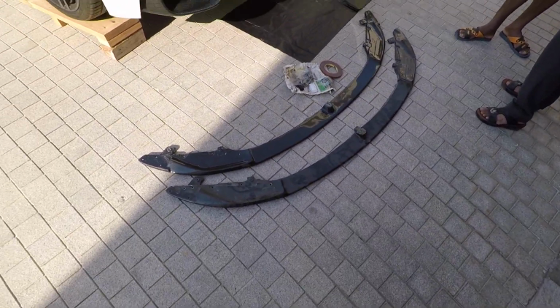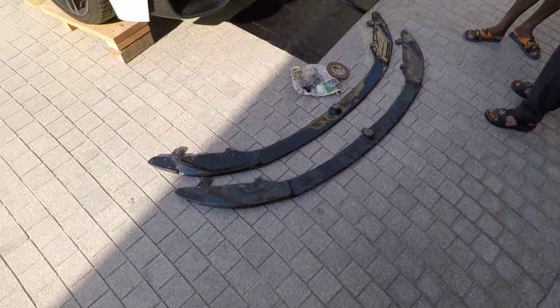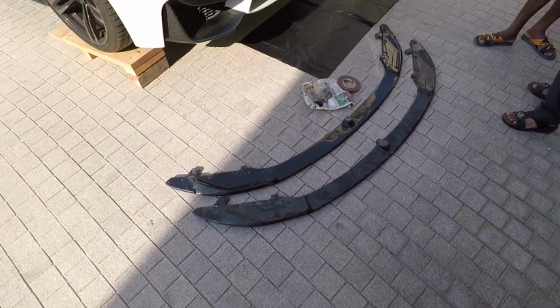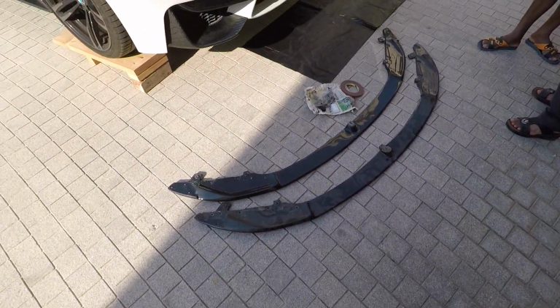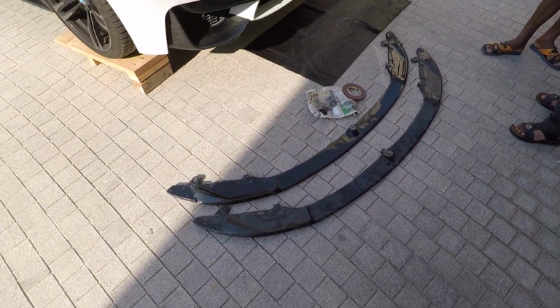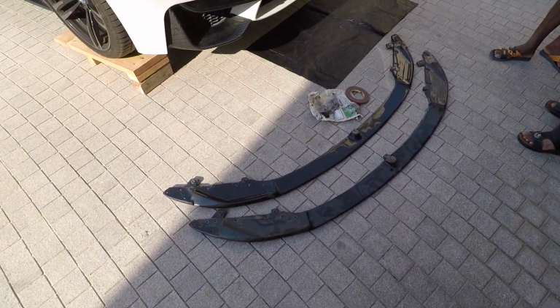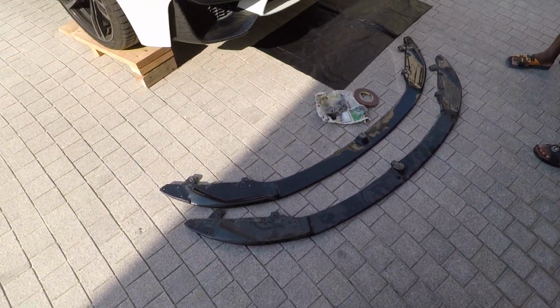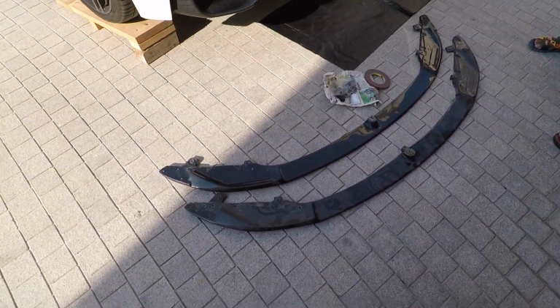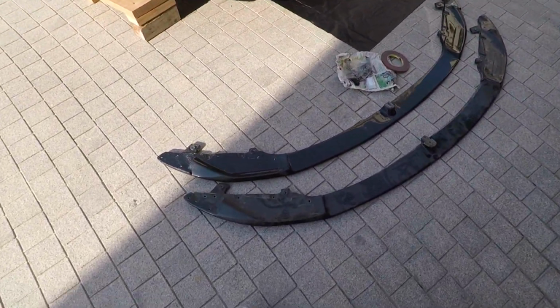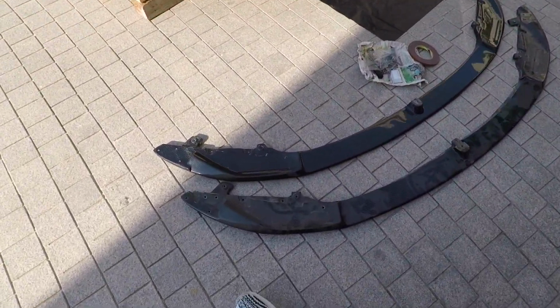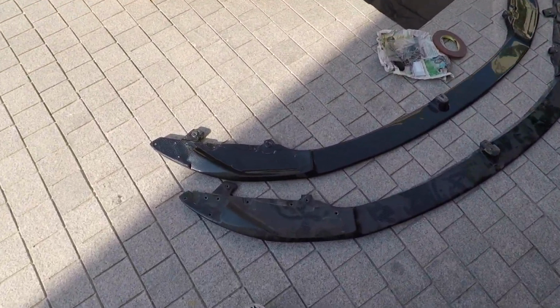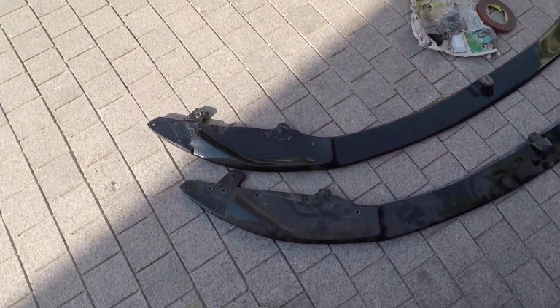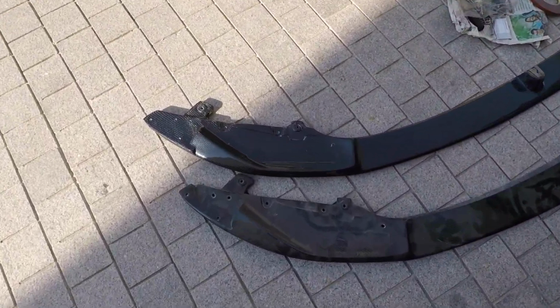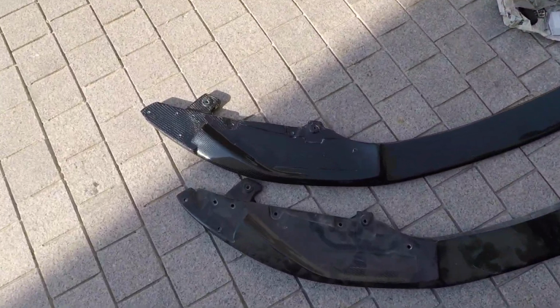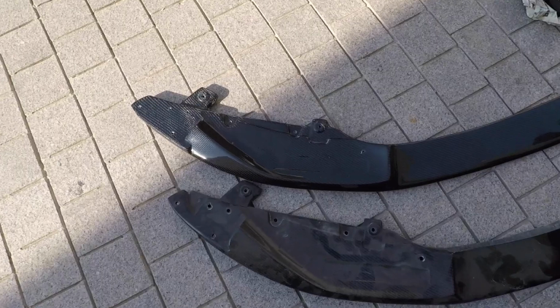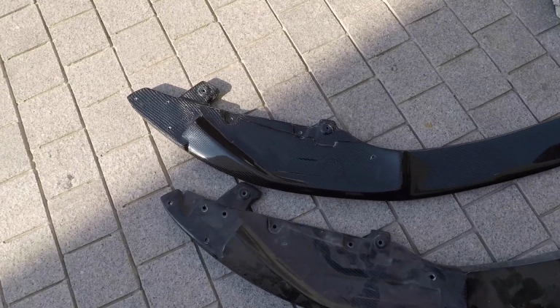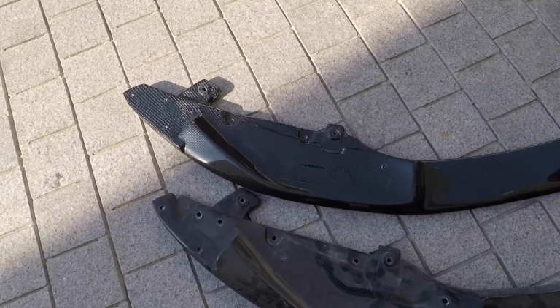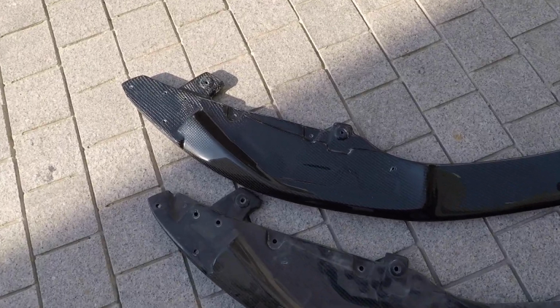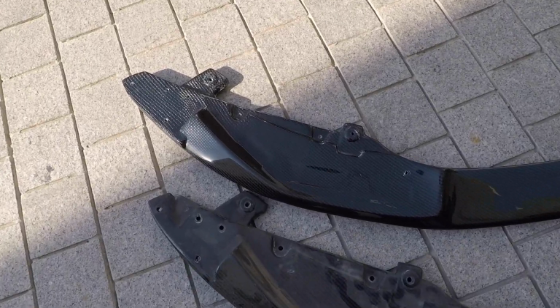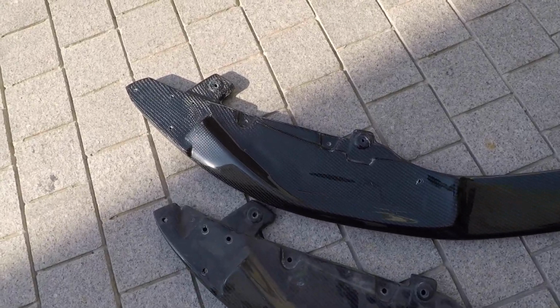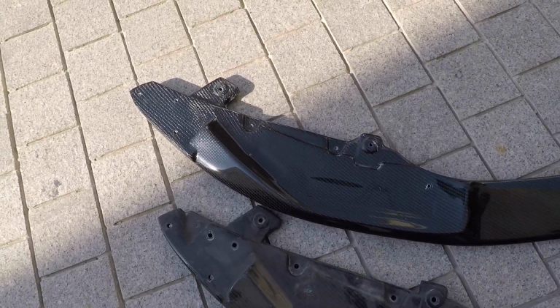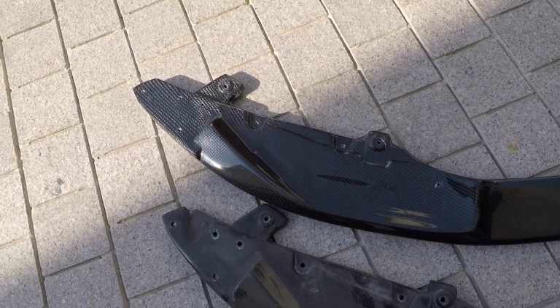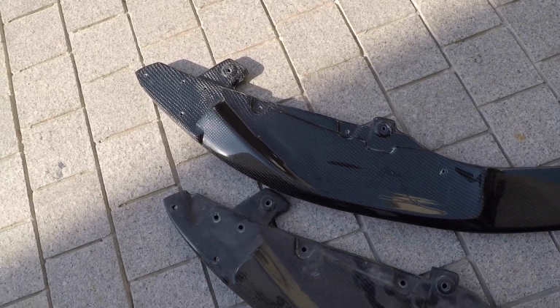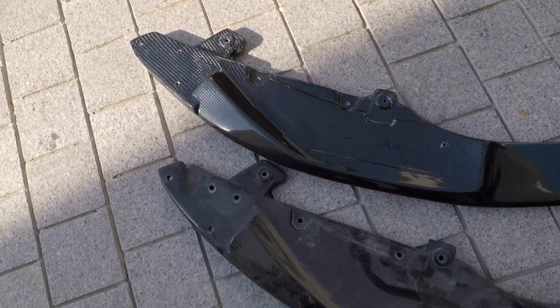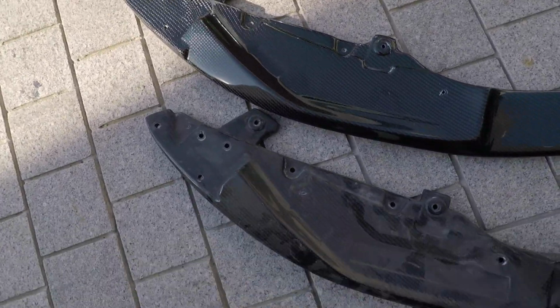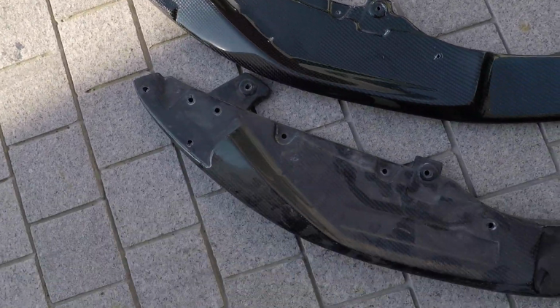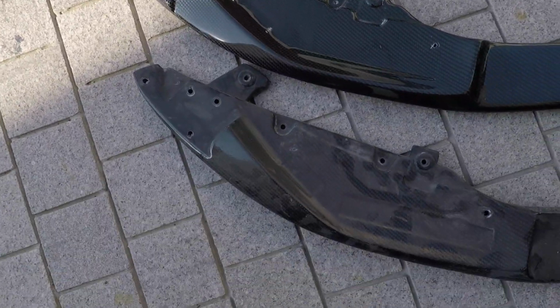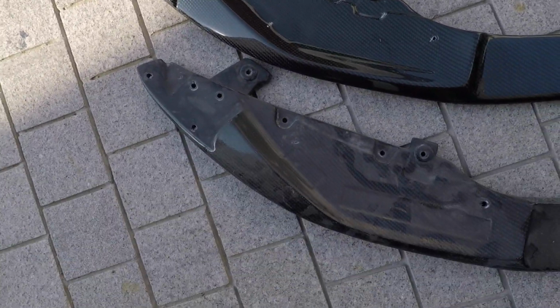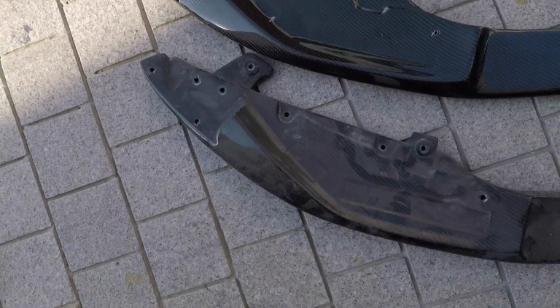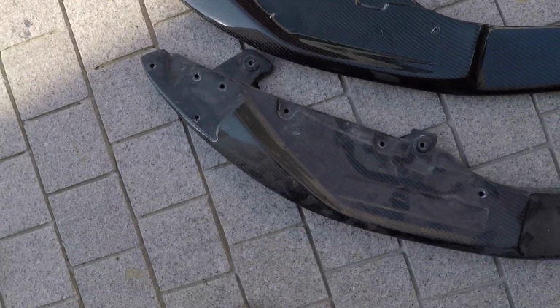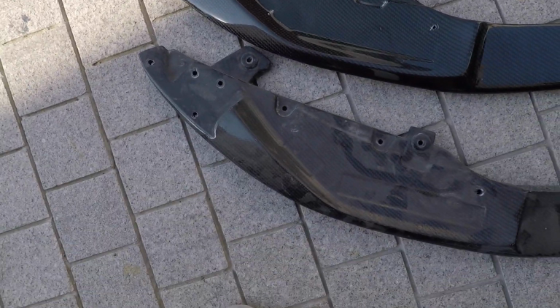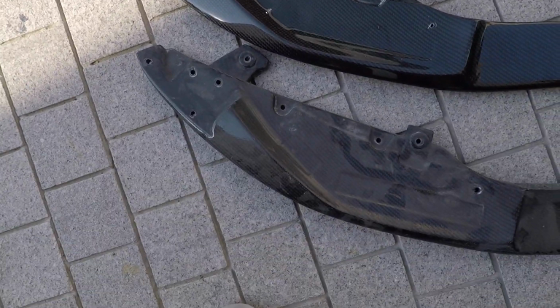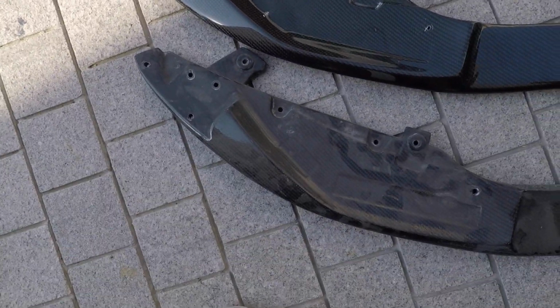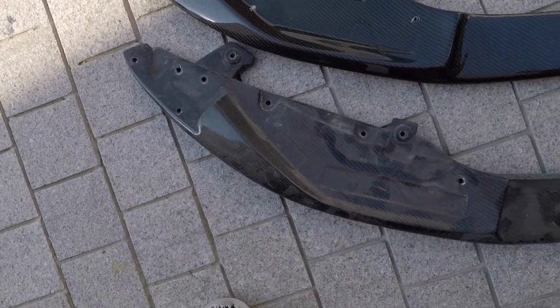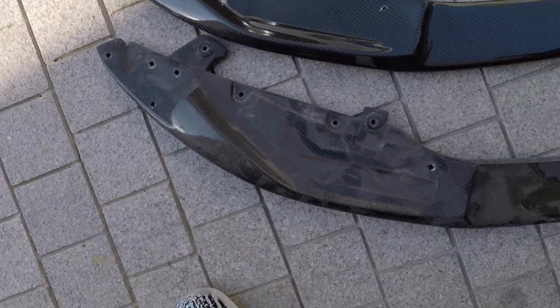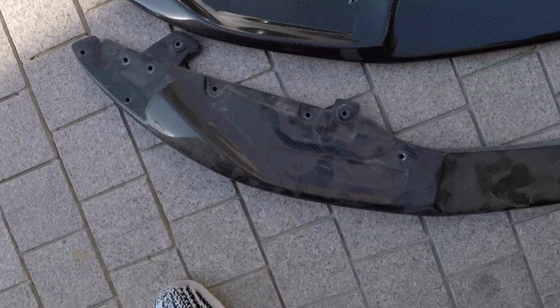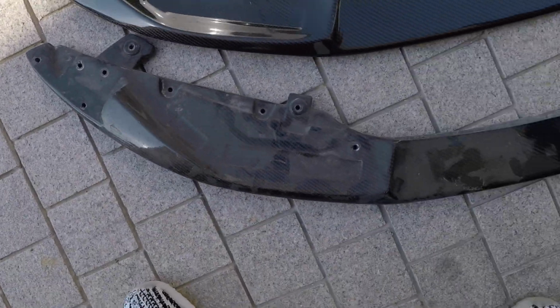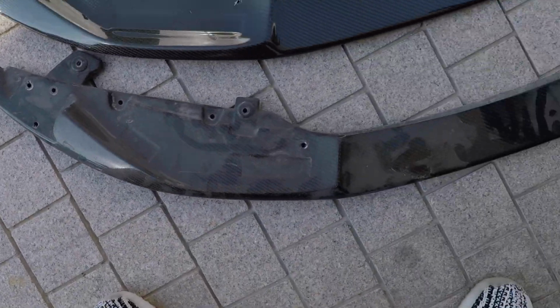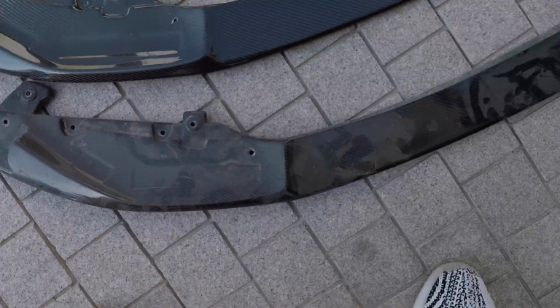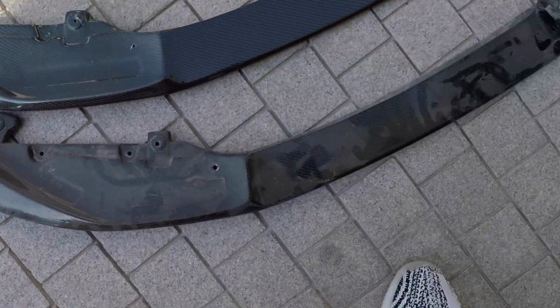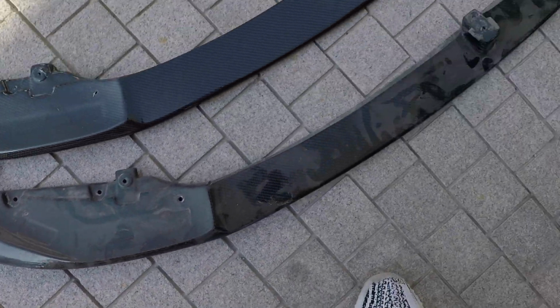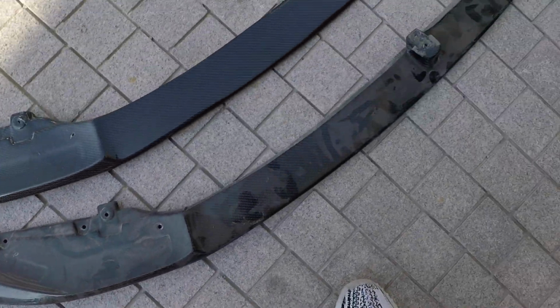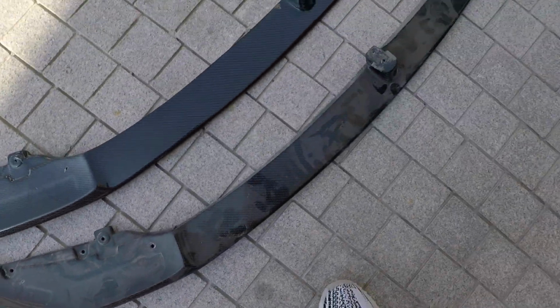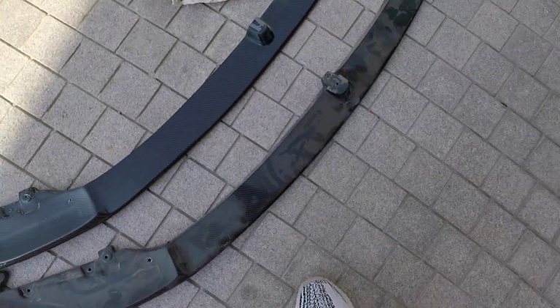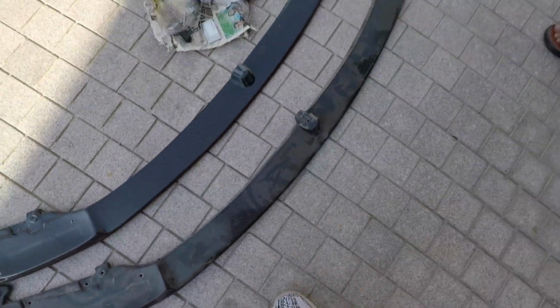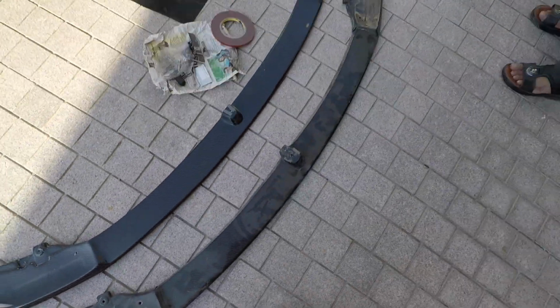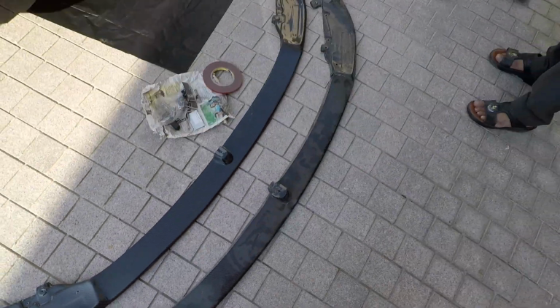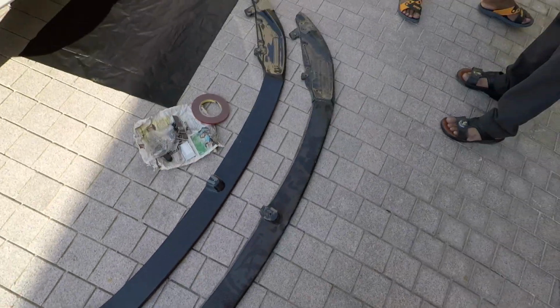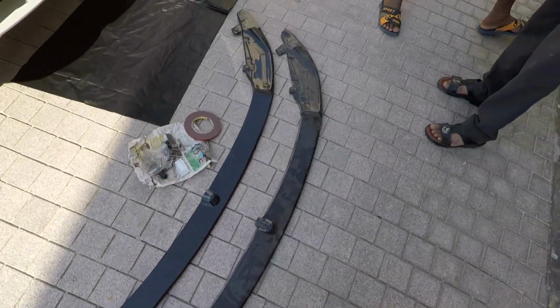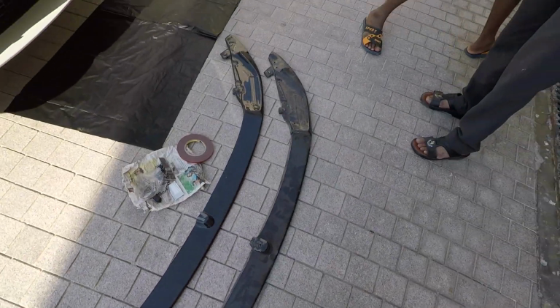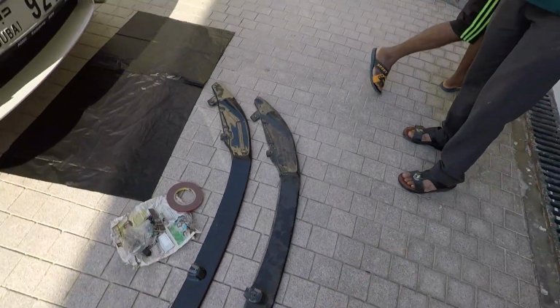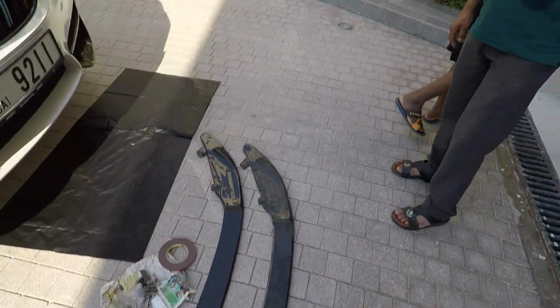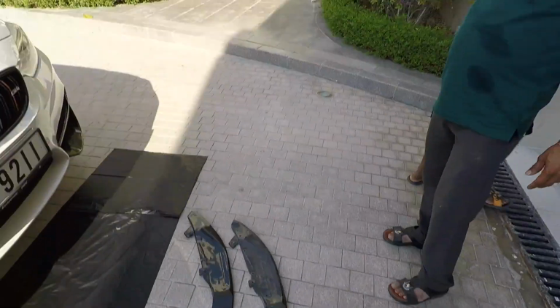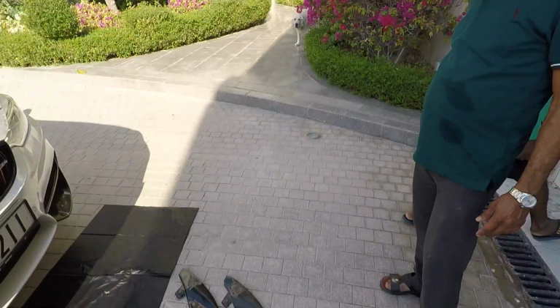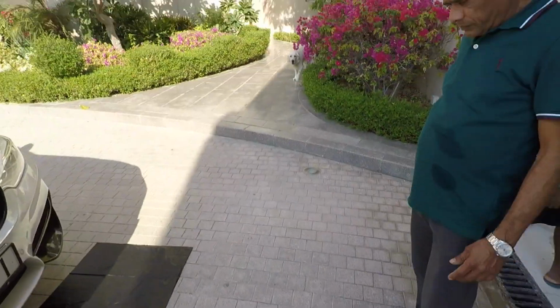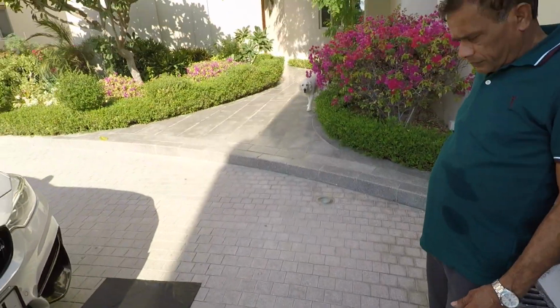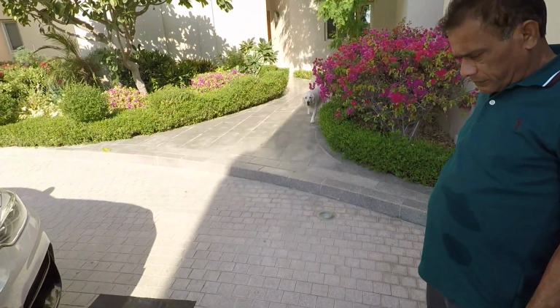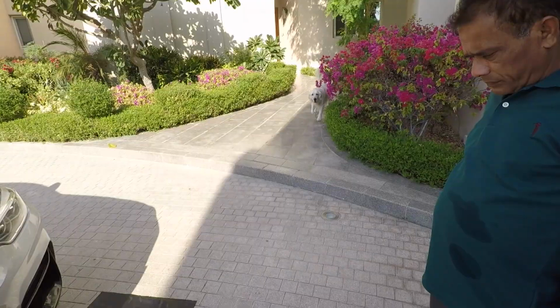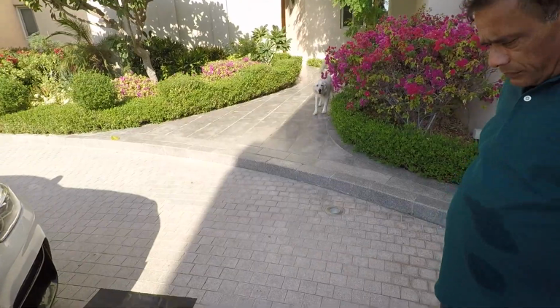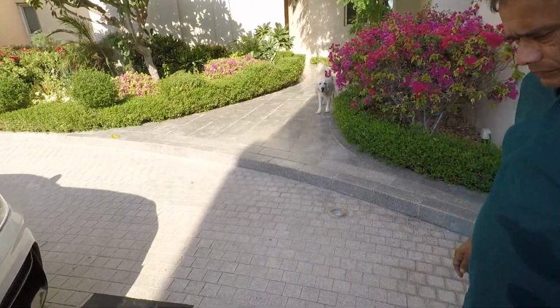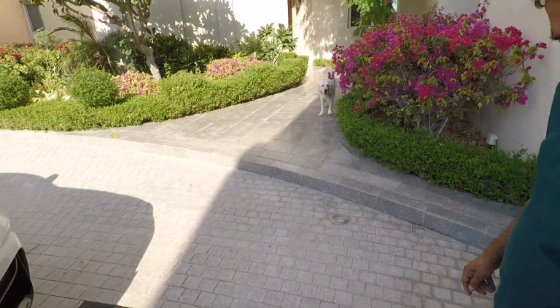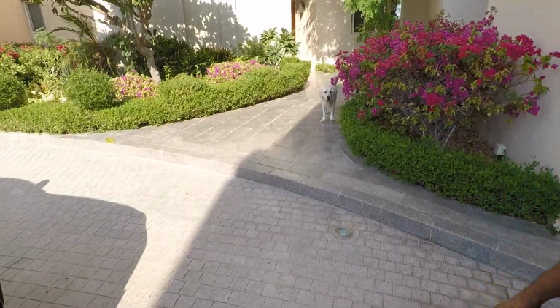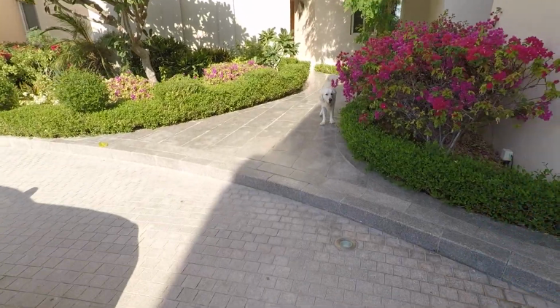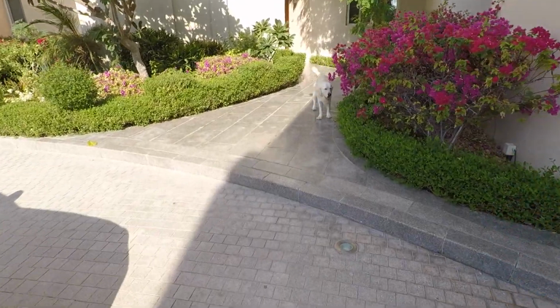We've got the new lip already done. I'll just show you a quick video on how we did the holes, matching them with the old one.